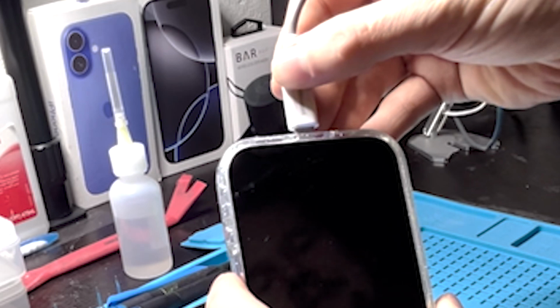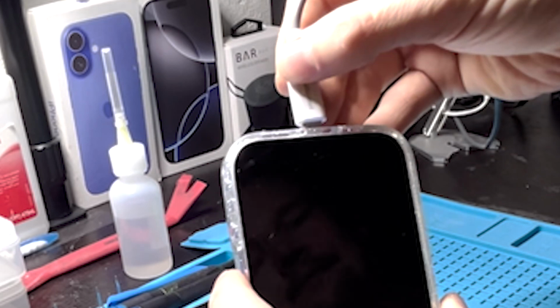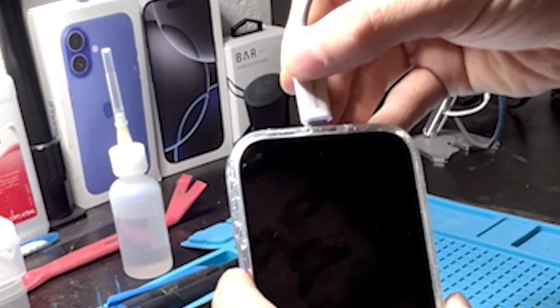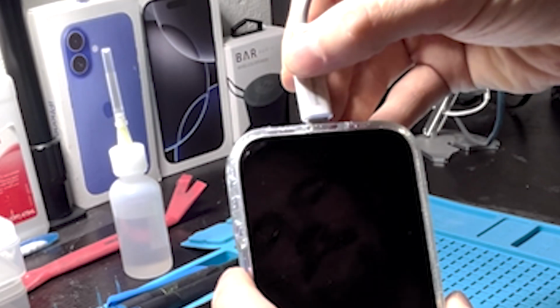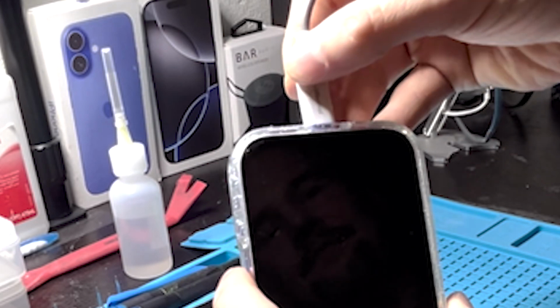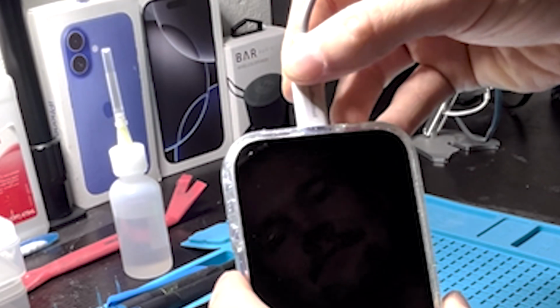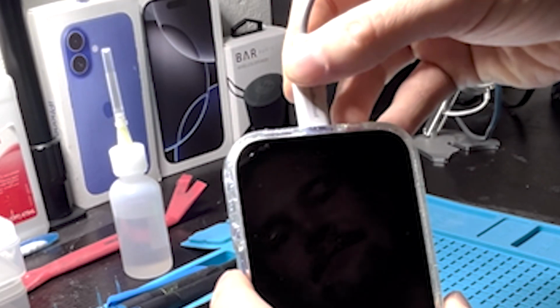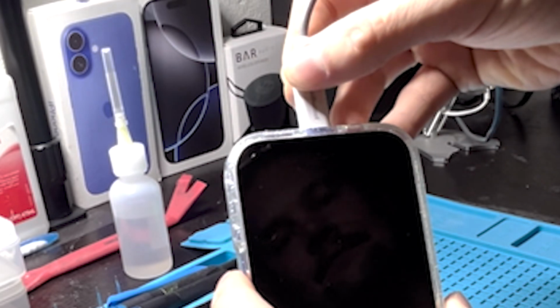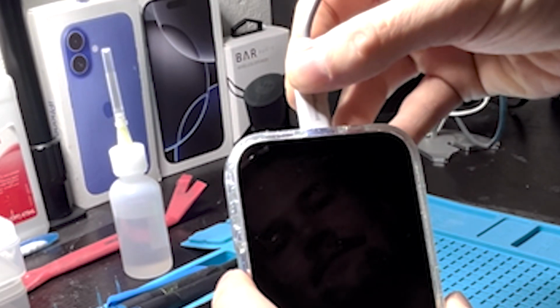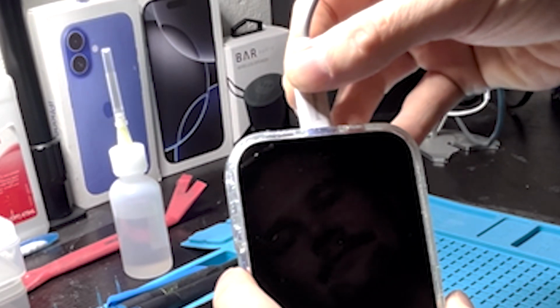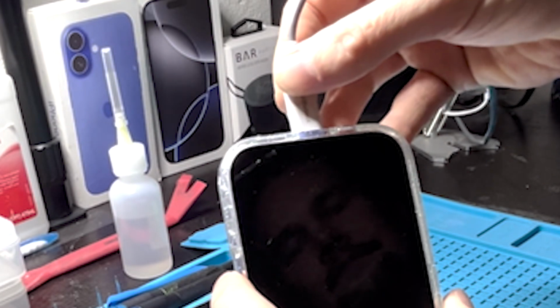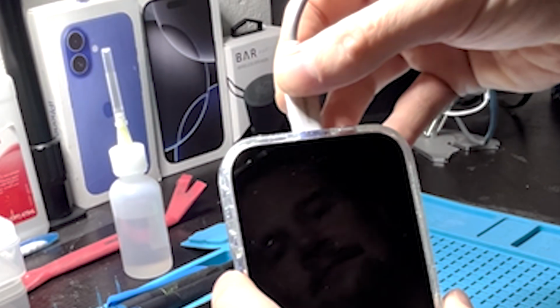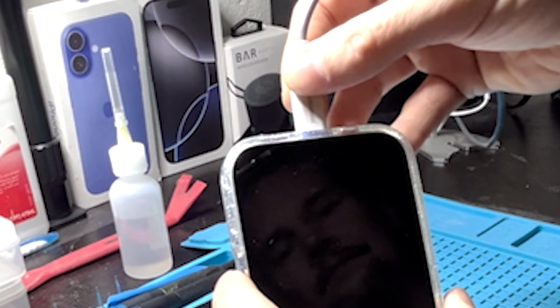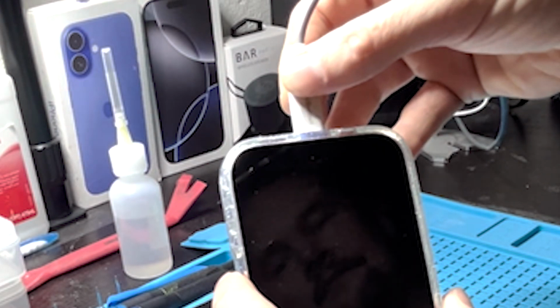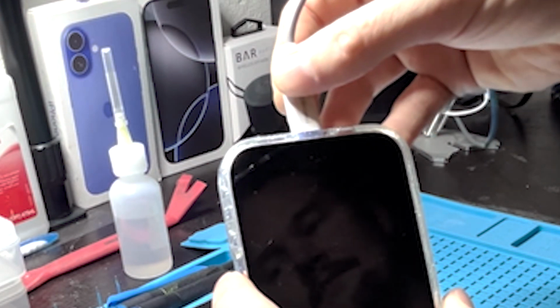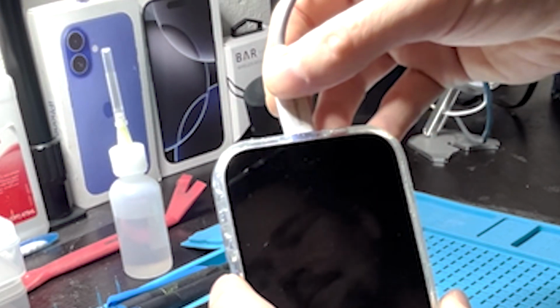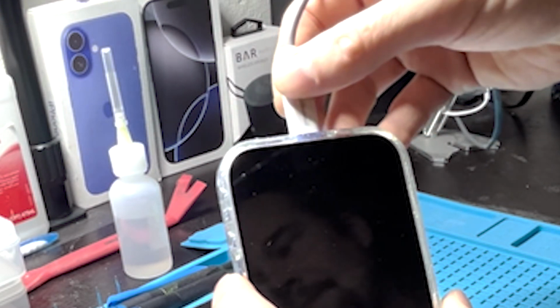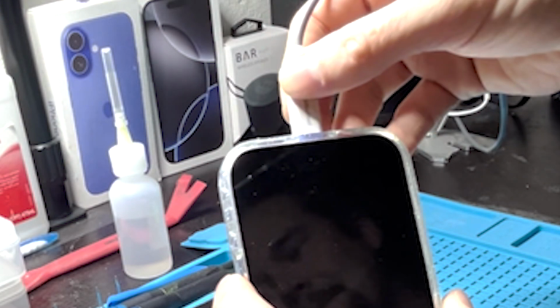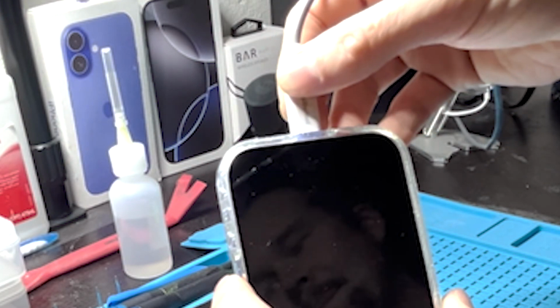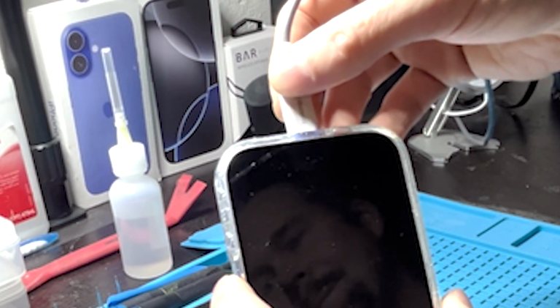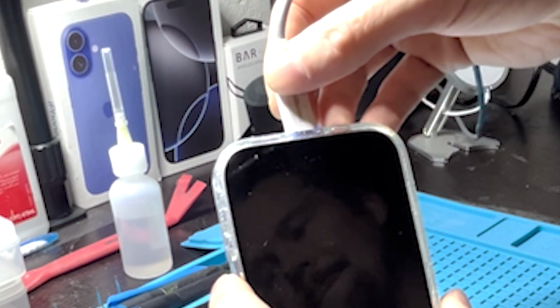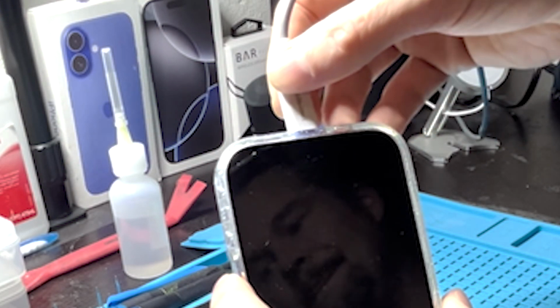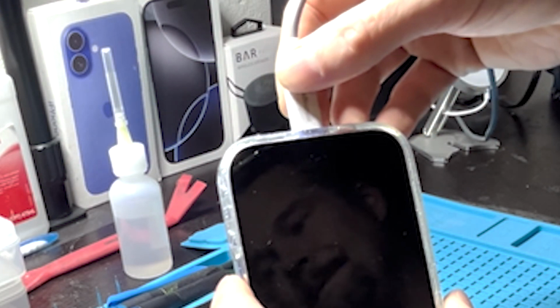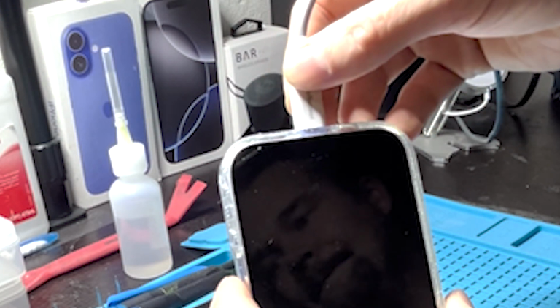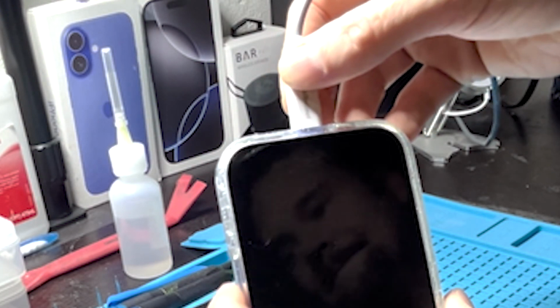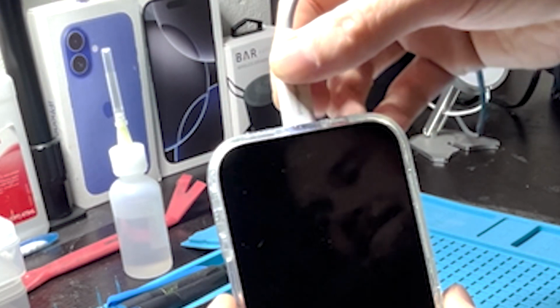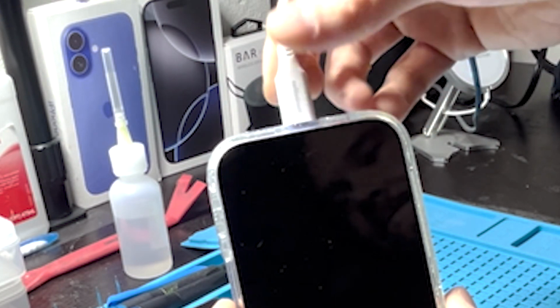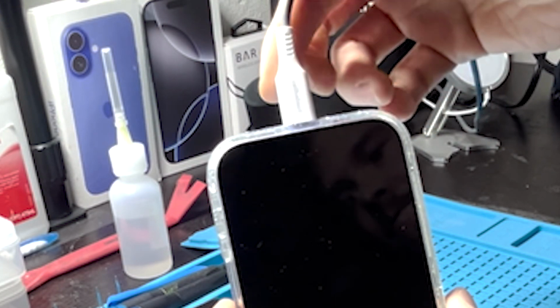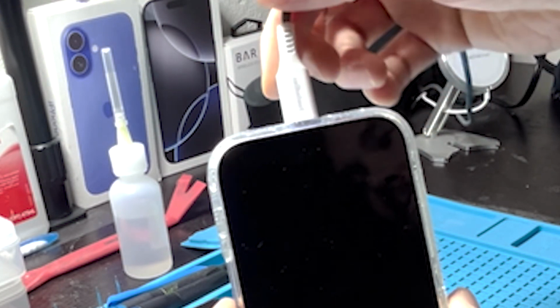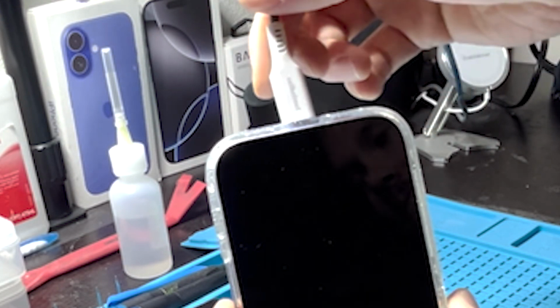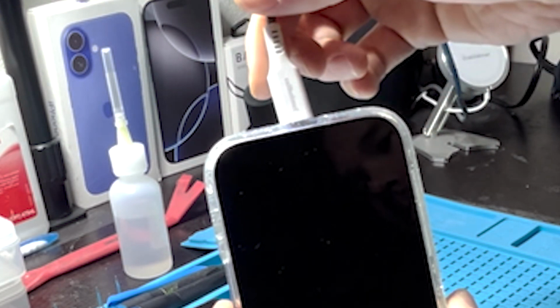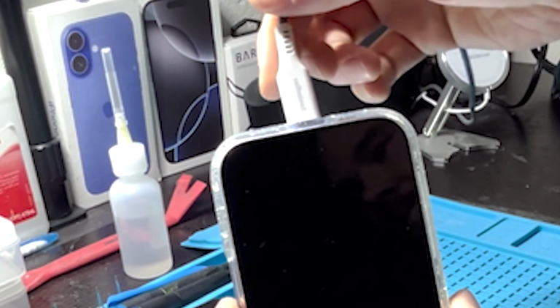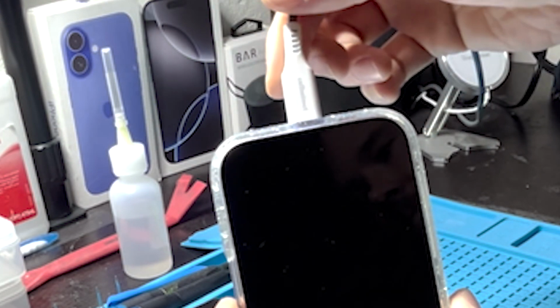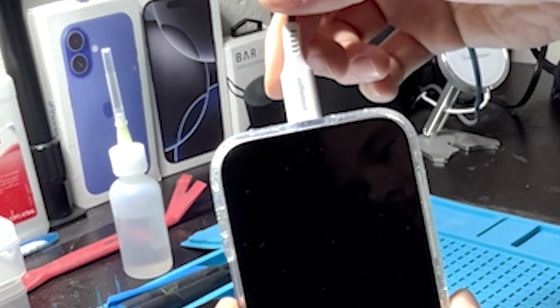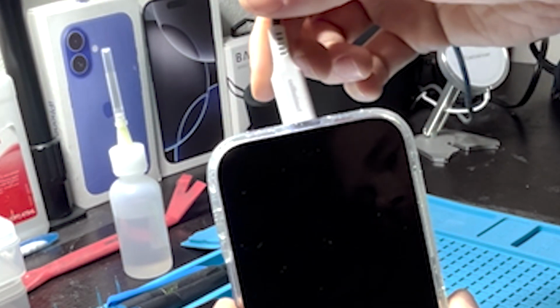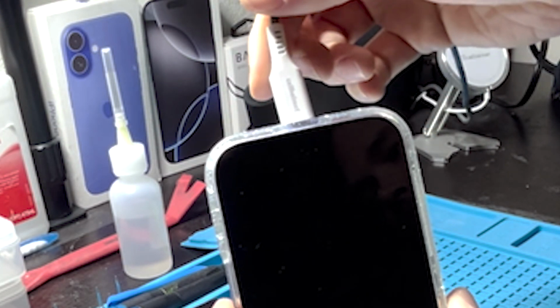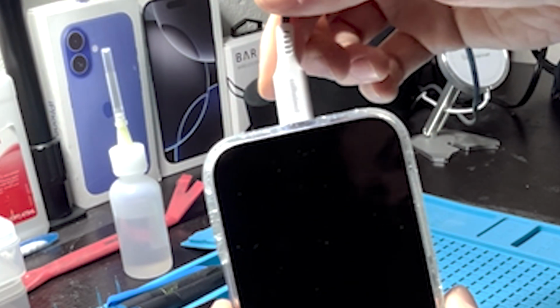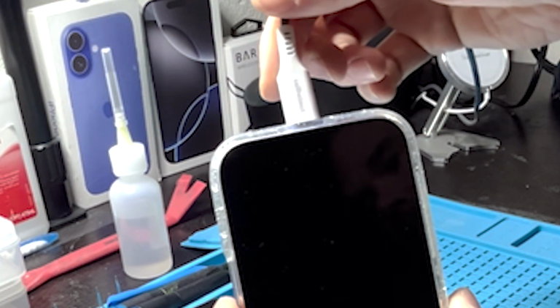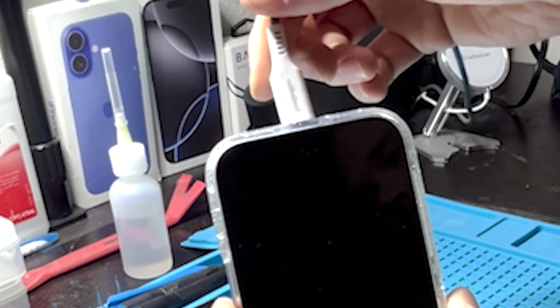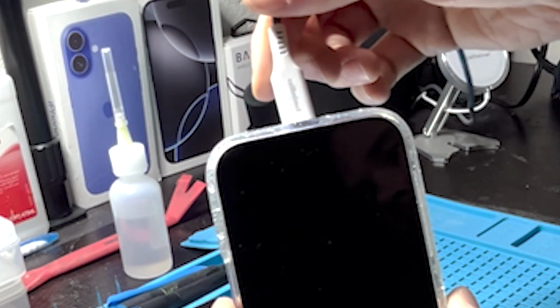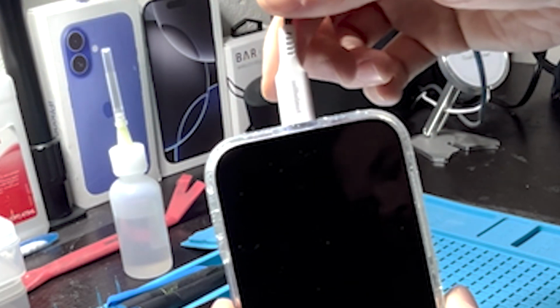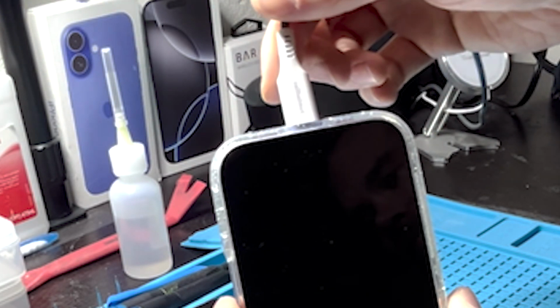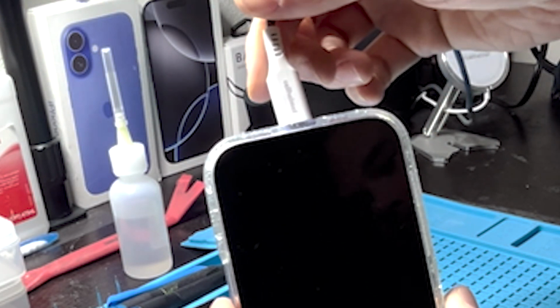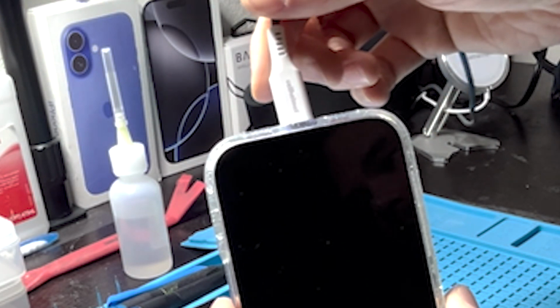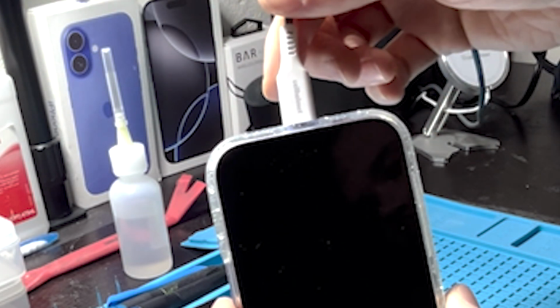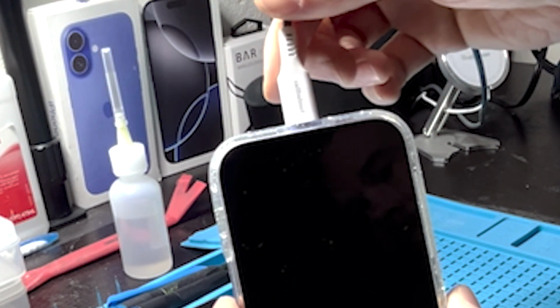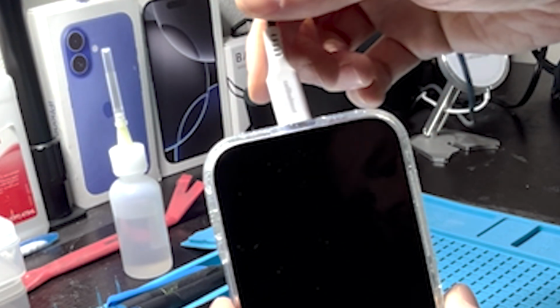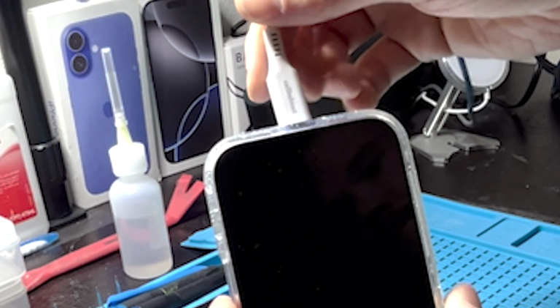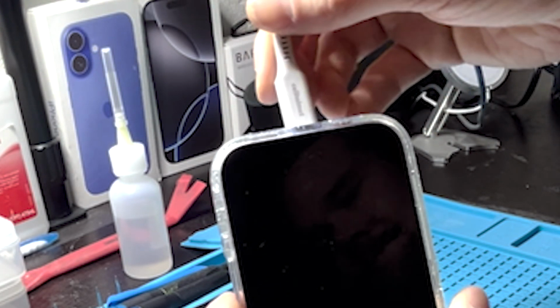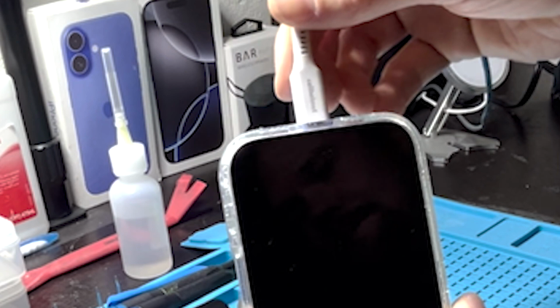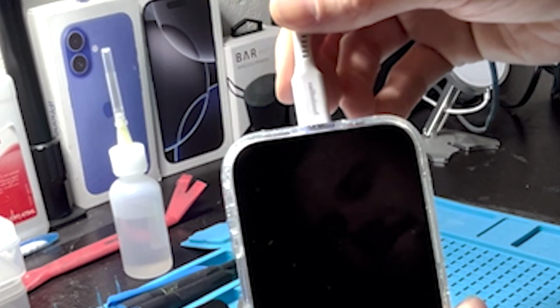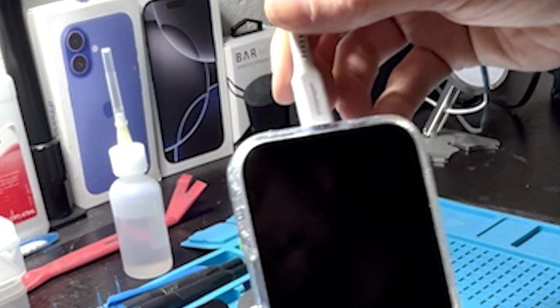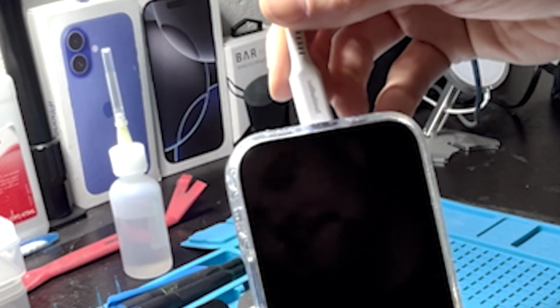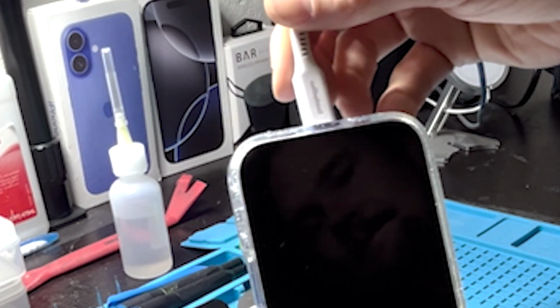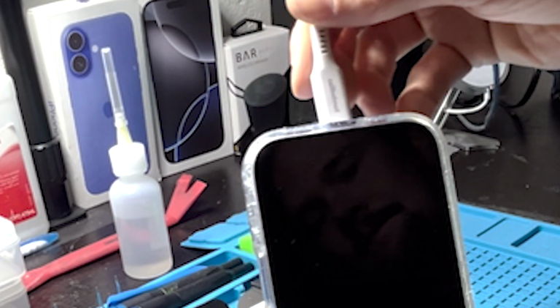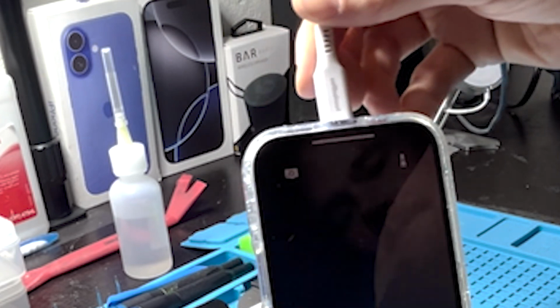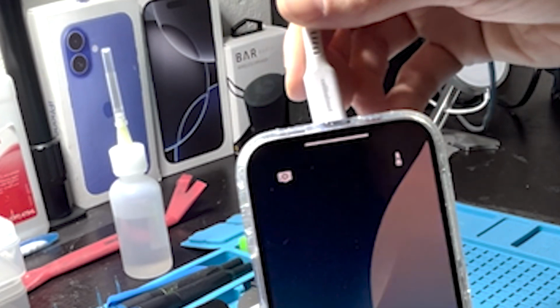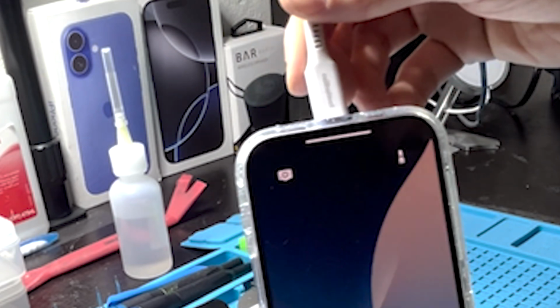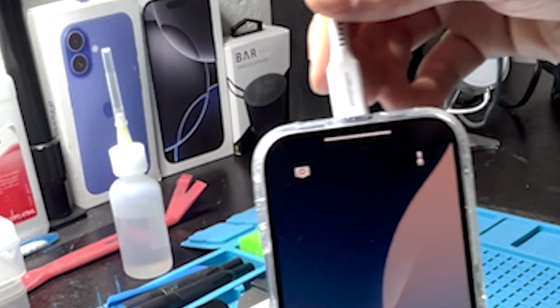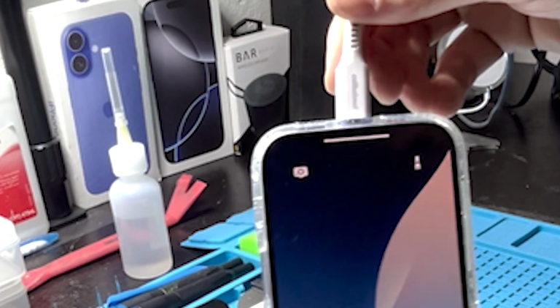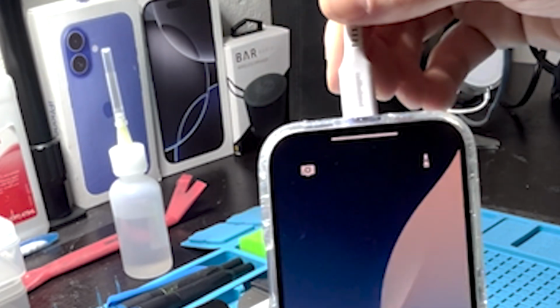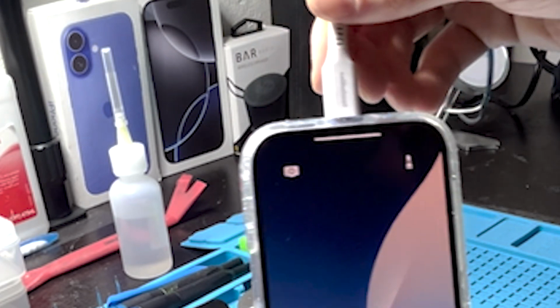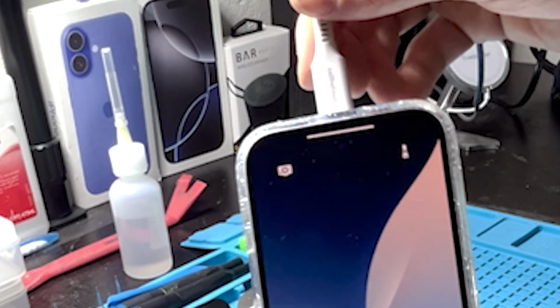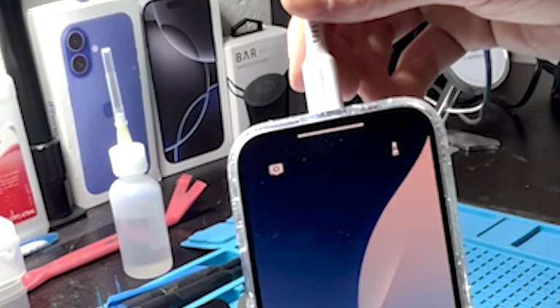I tried cleaning out the charge port of this iPhone 16 and it didn't work. It's still wiggly, so we're going to have to do a charge port replacement.